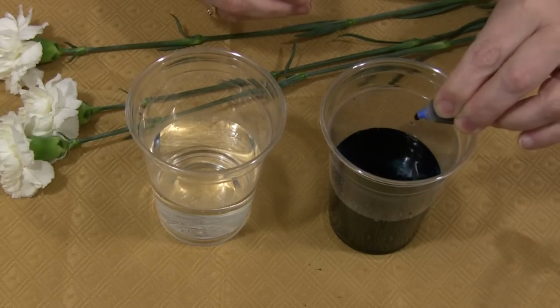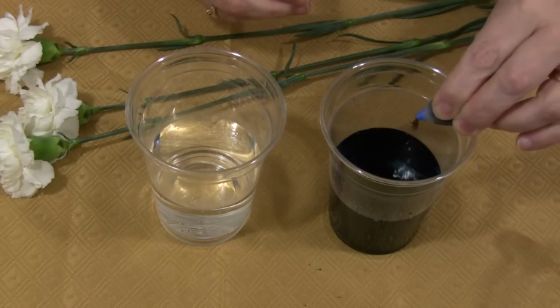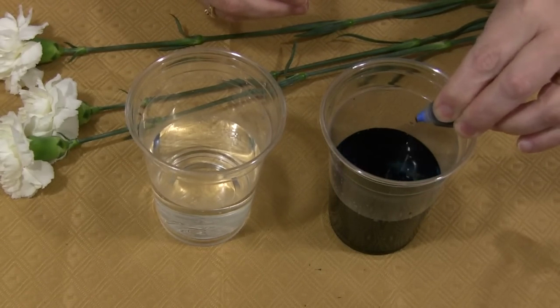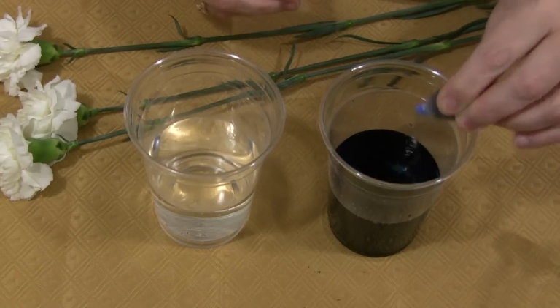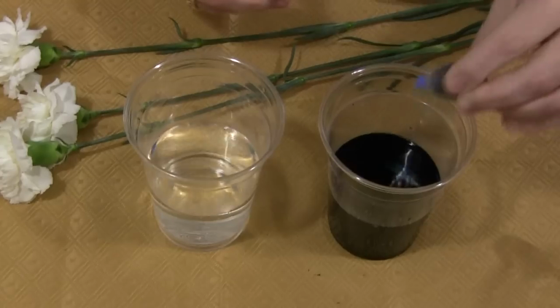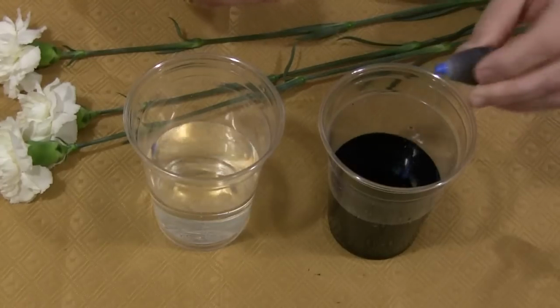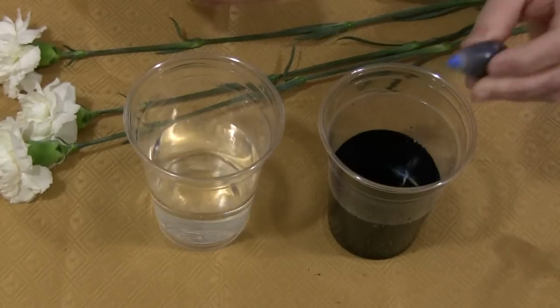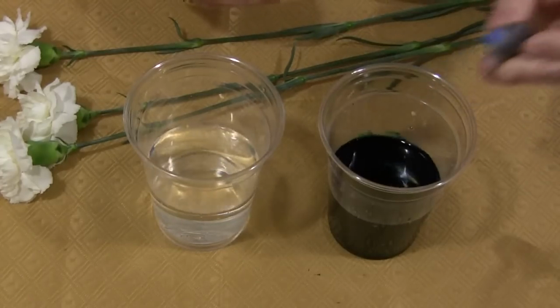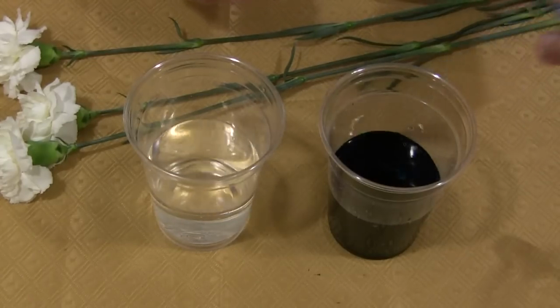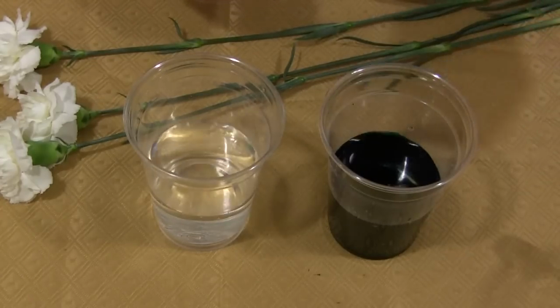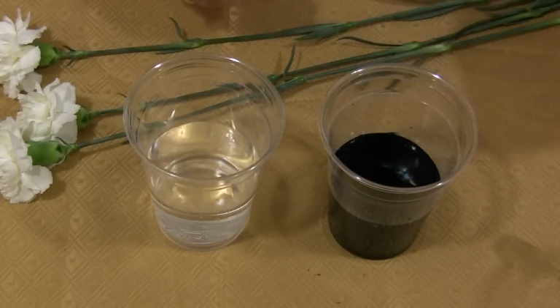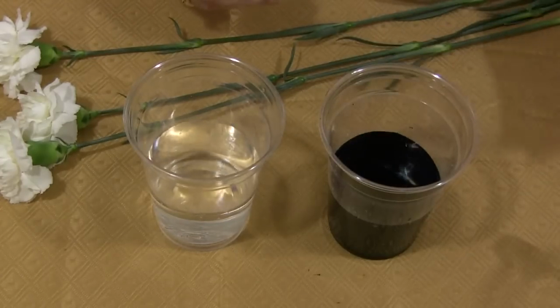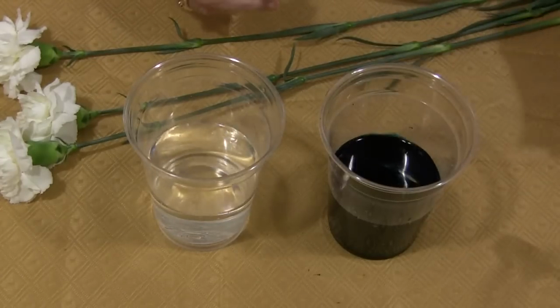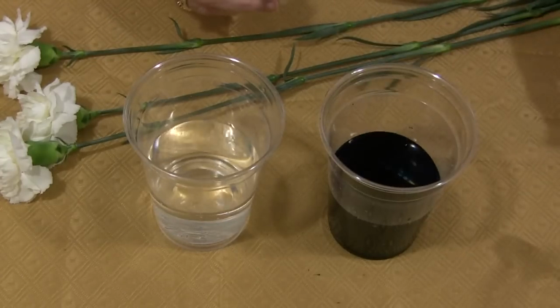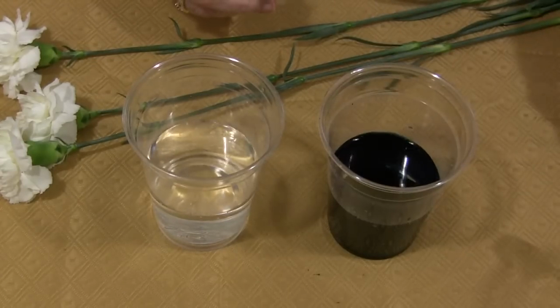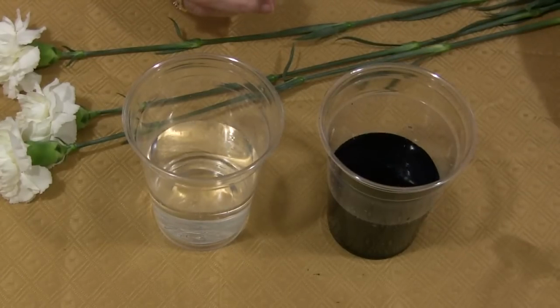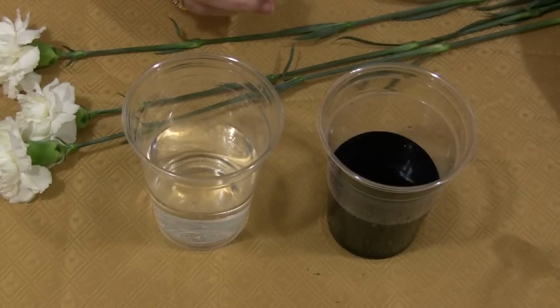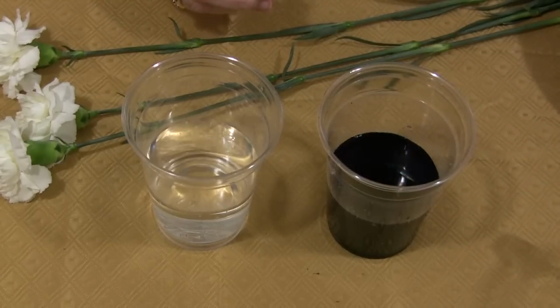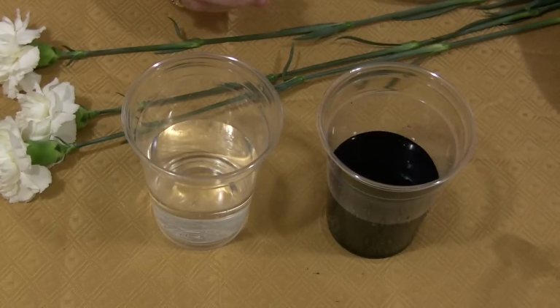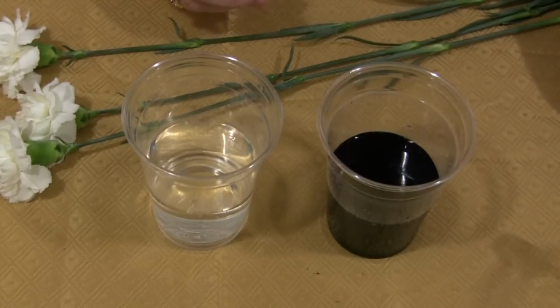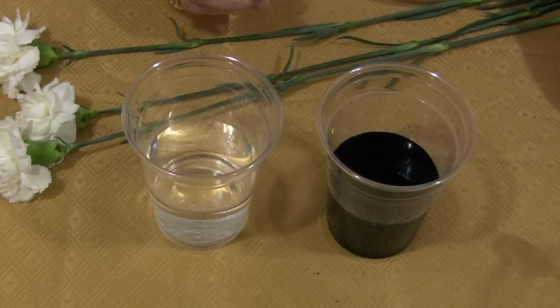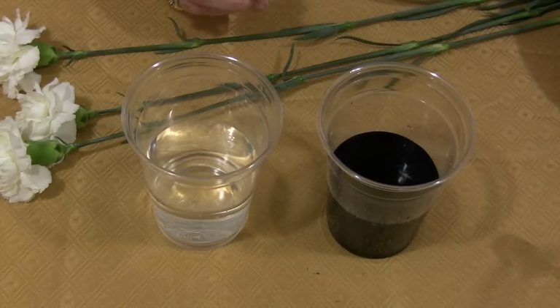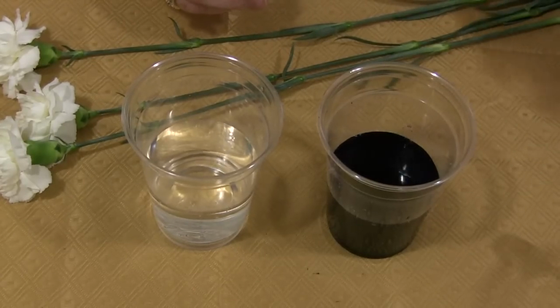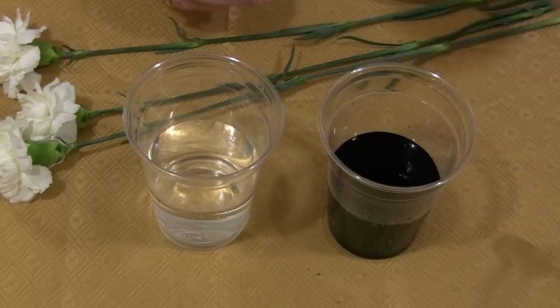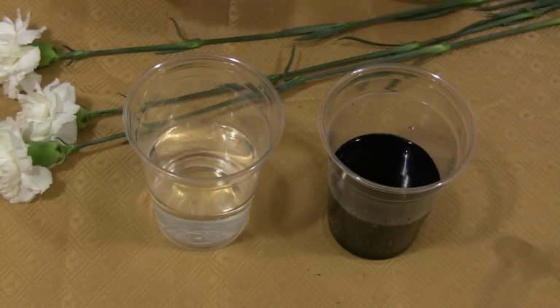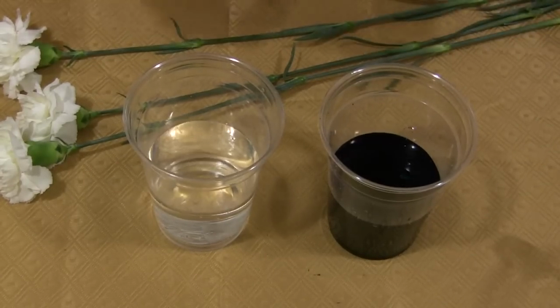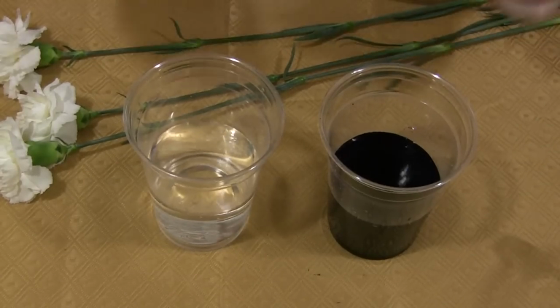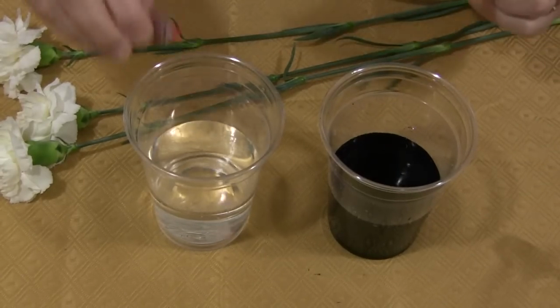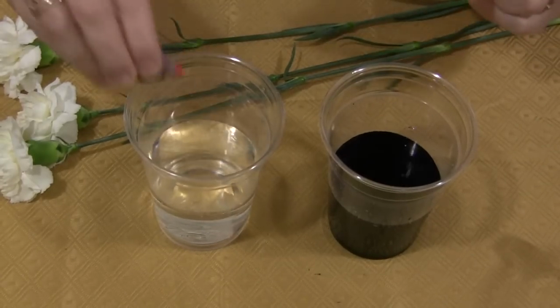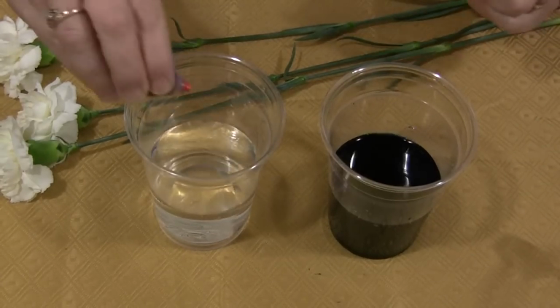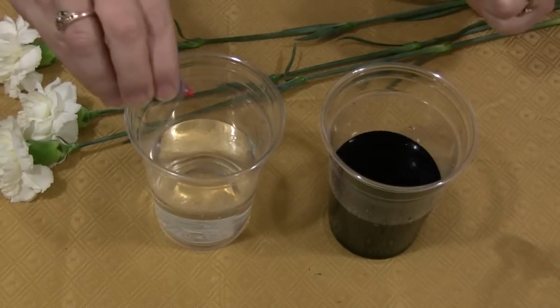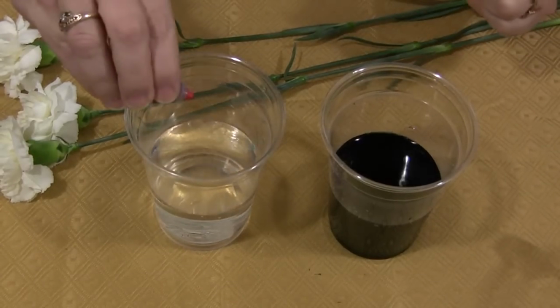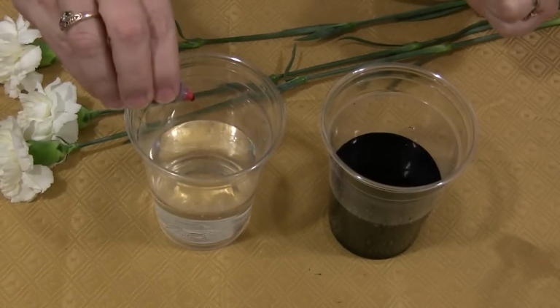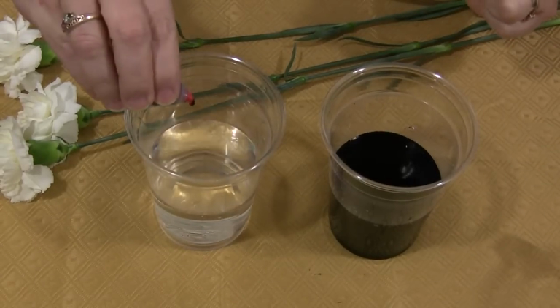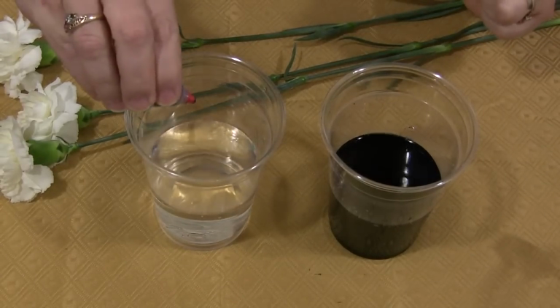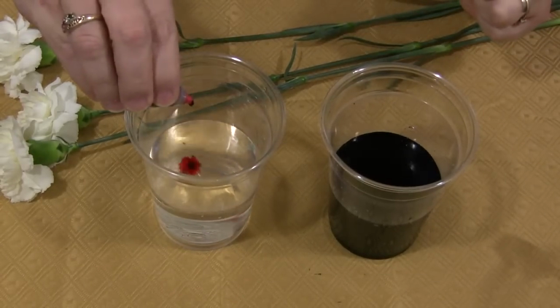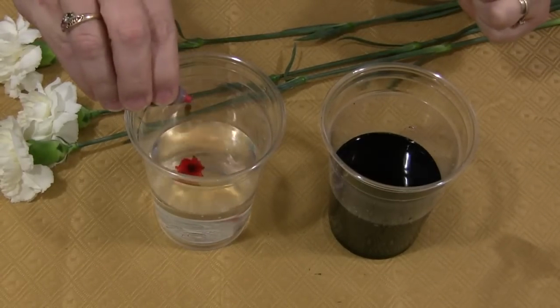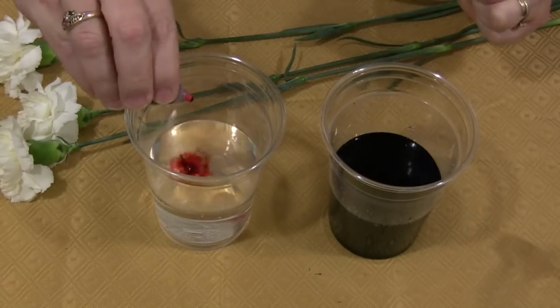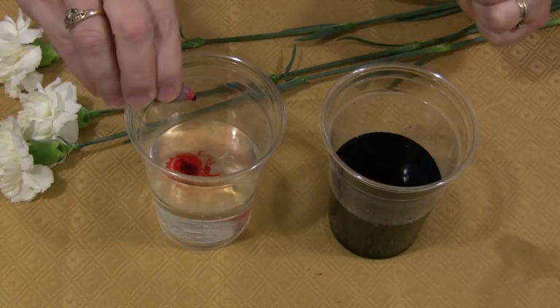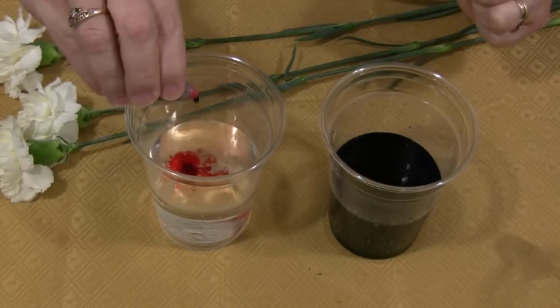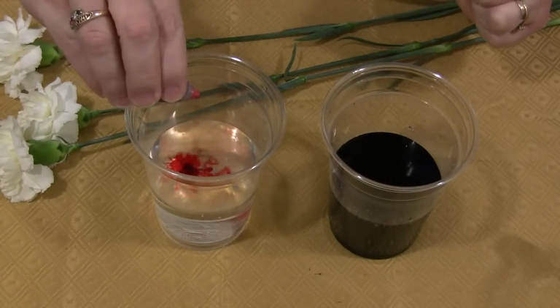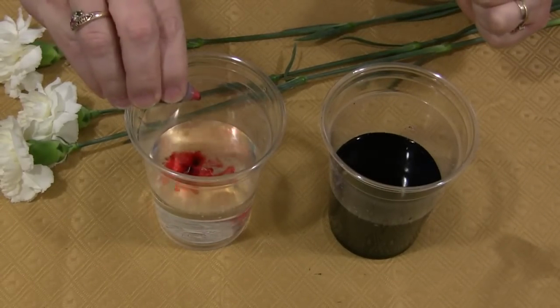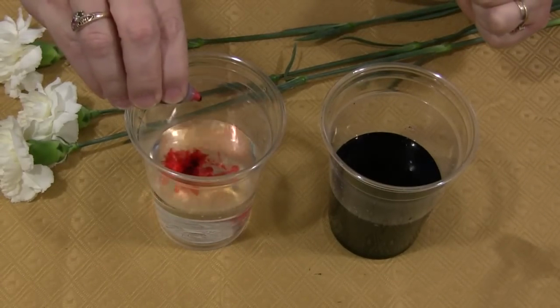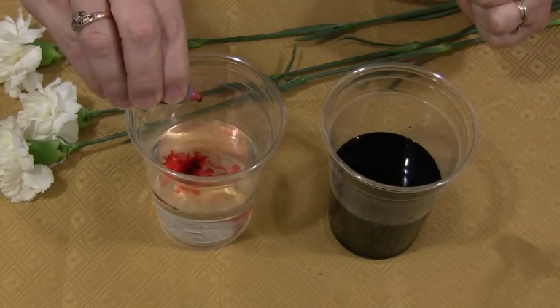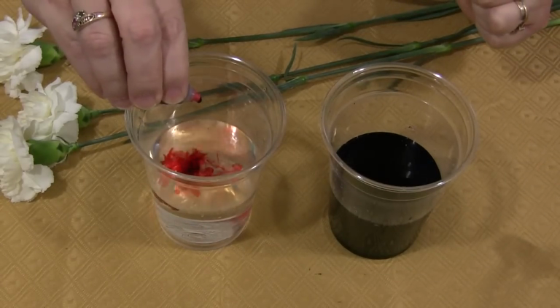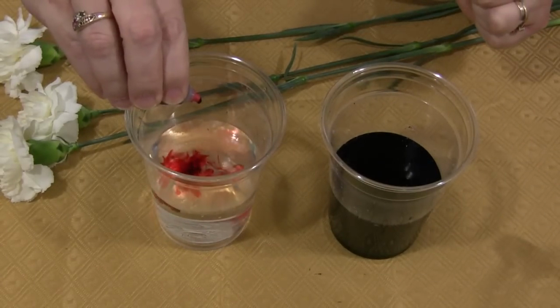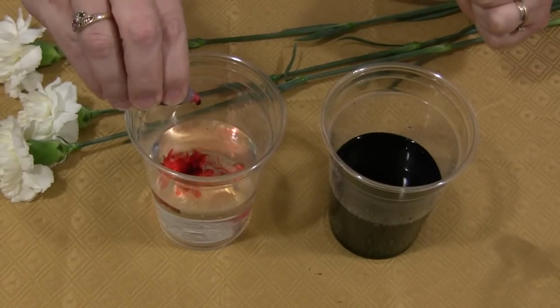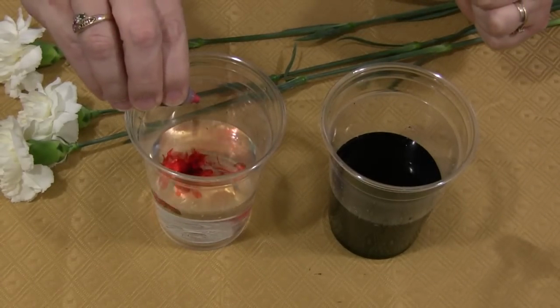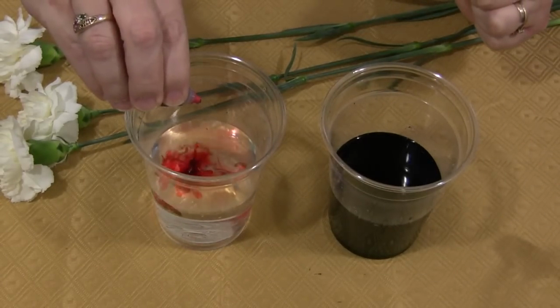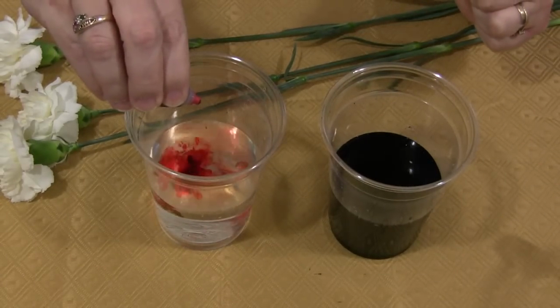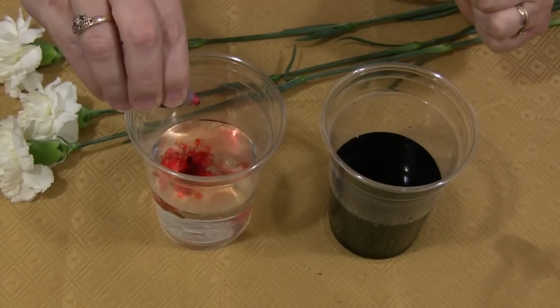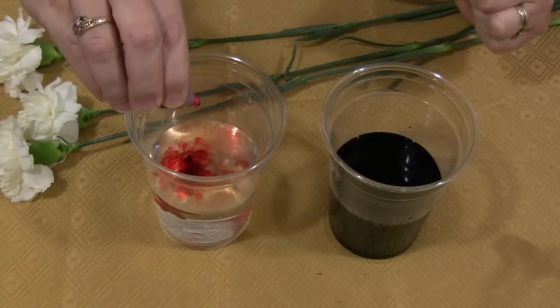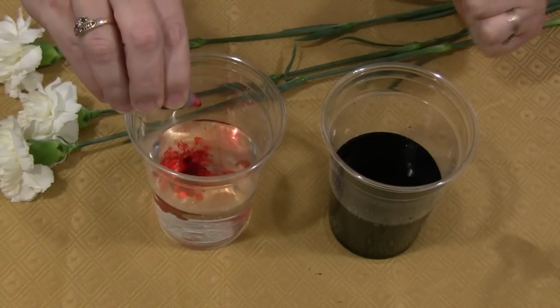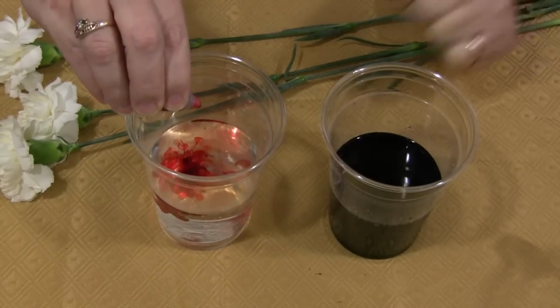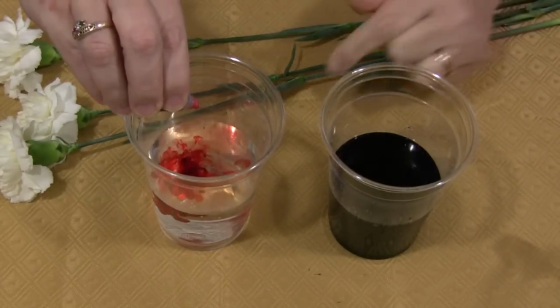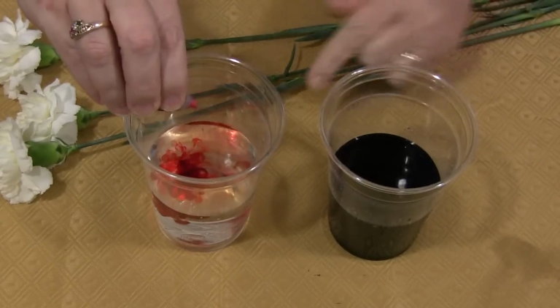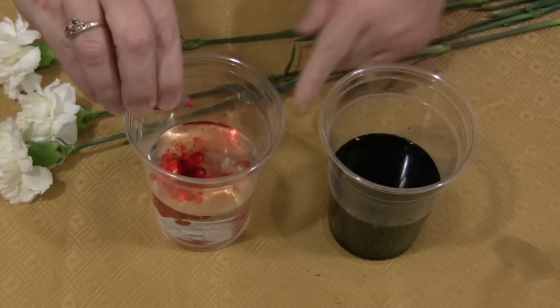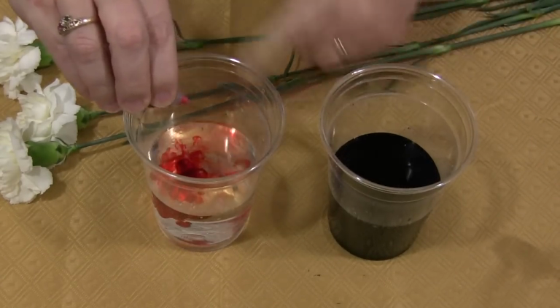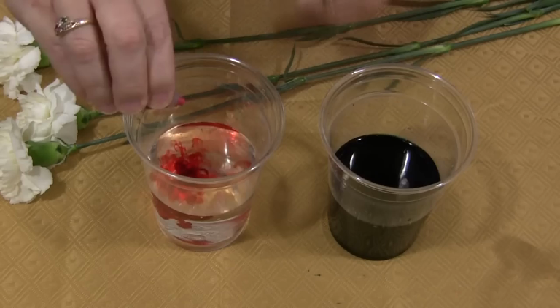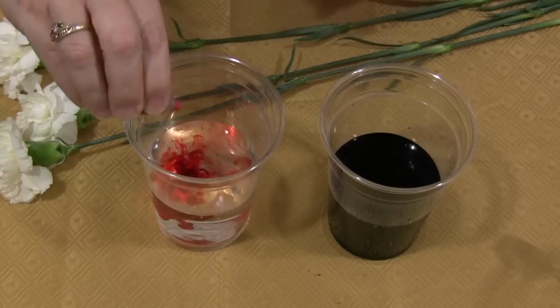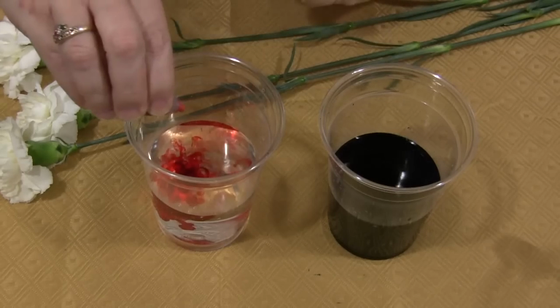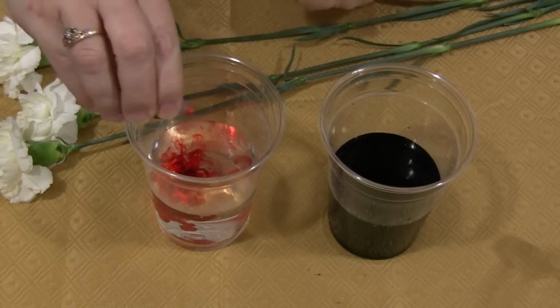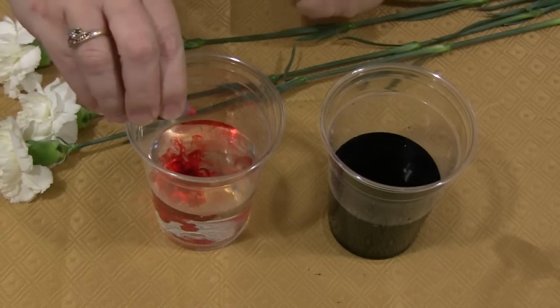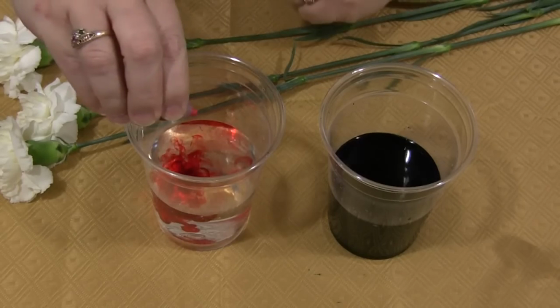It doesn't have to be exact, but the more the better — the better the color will rise.